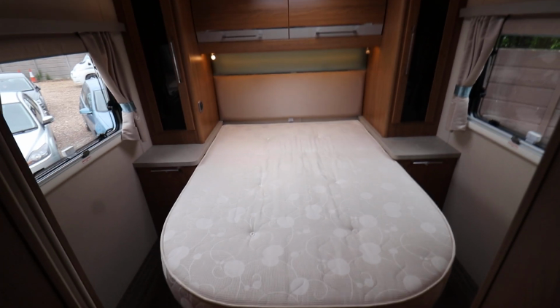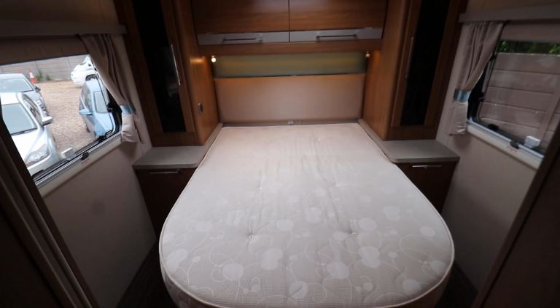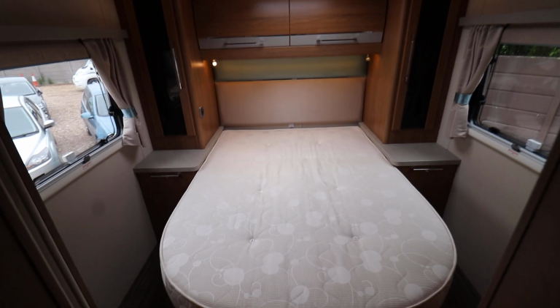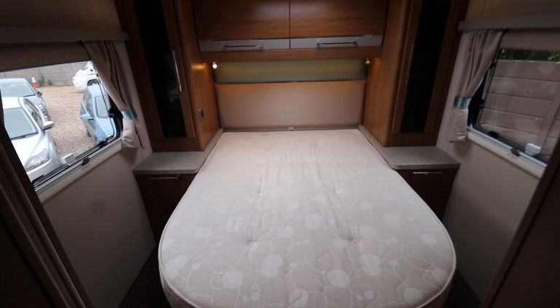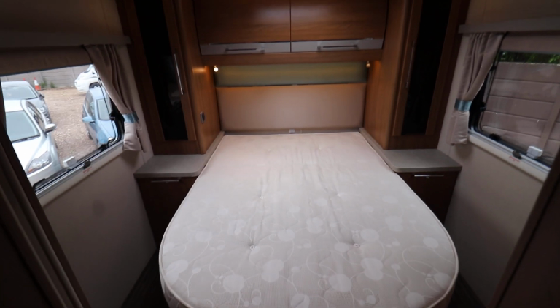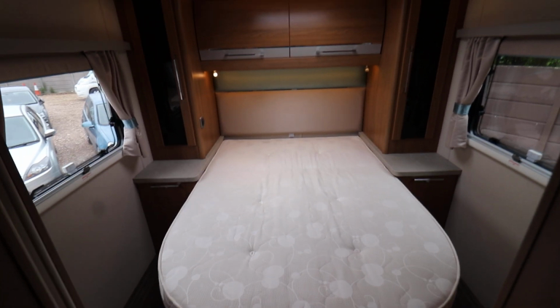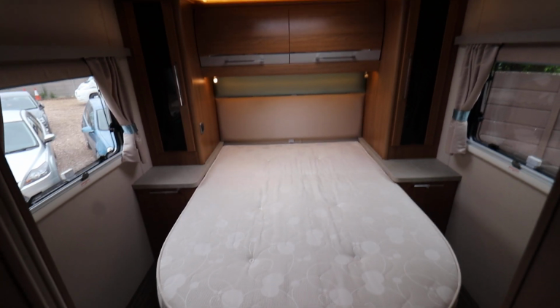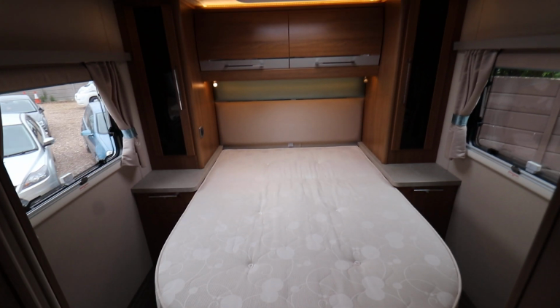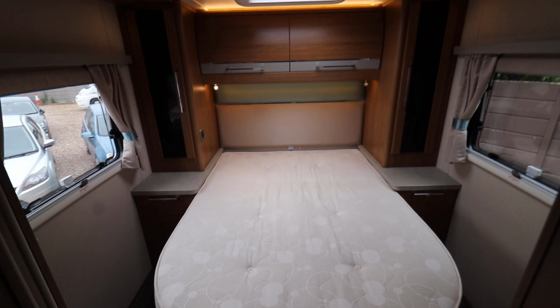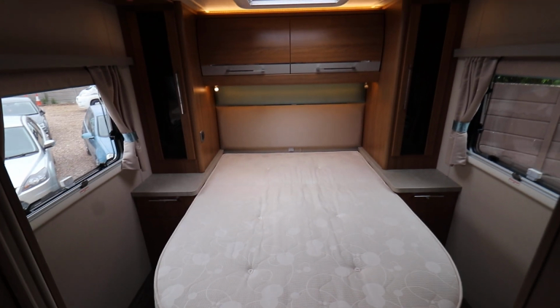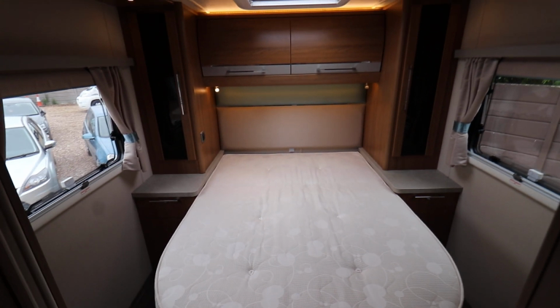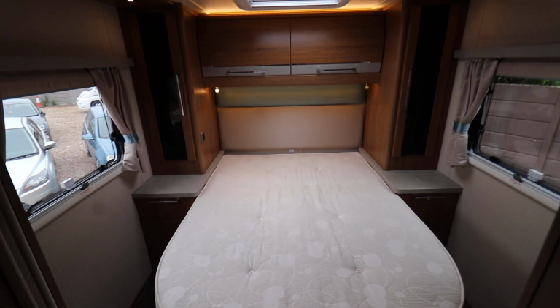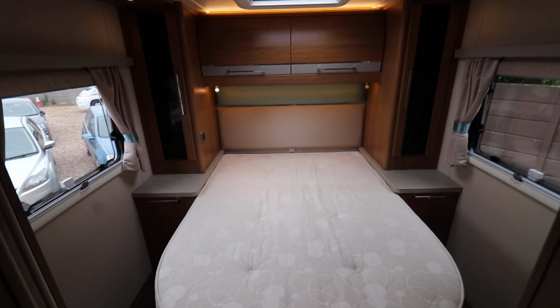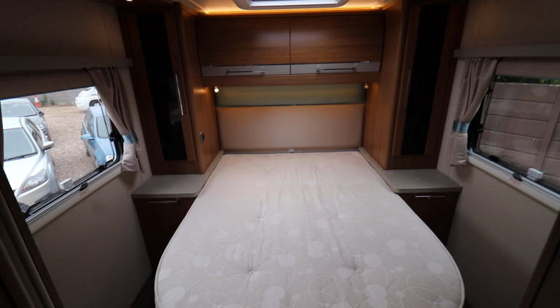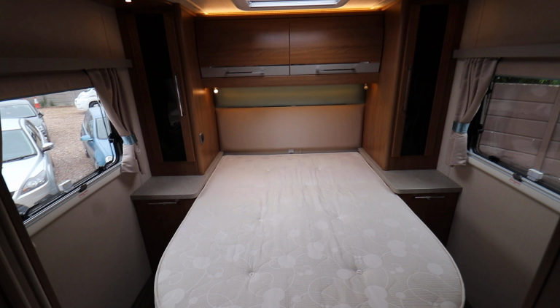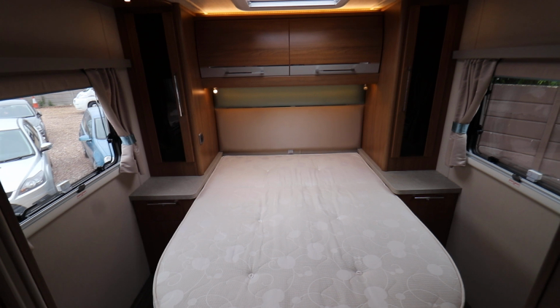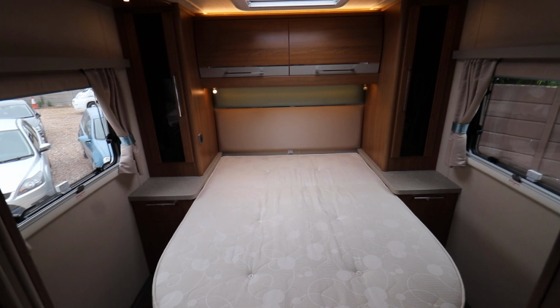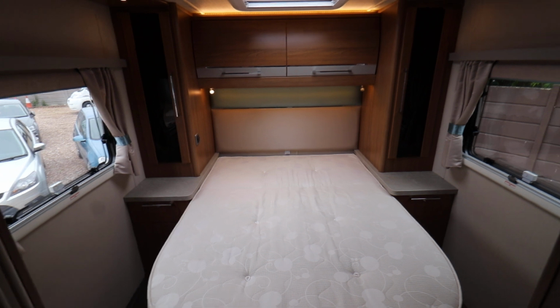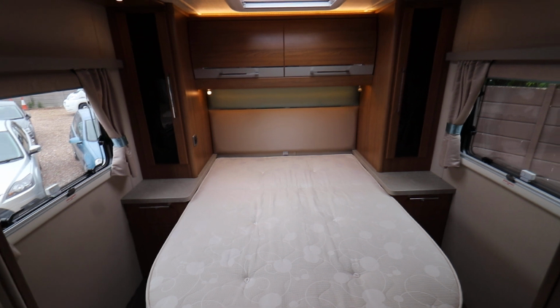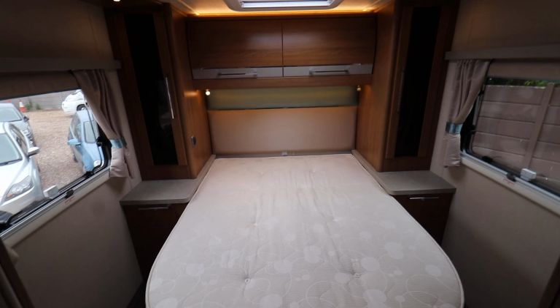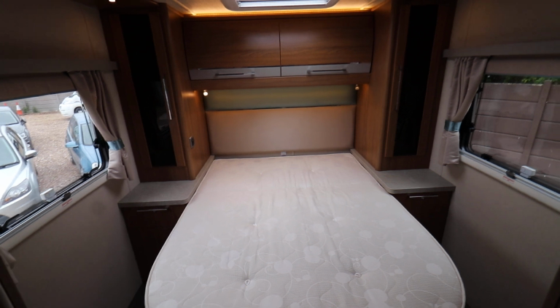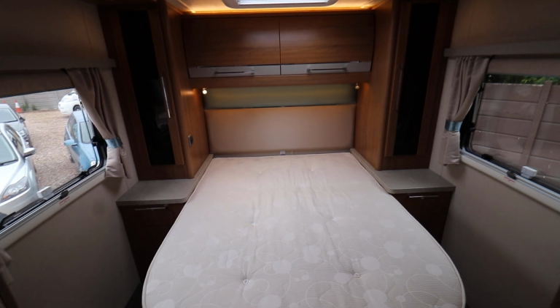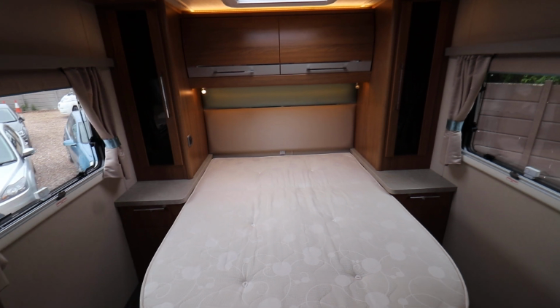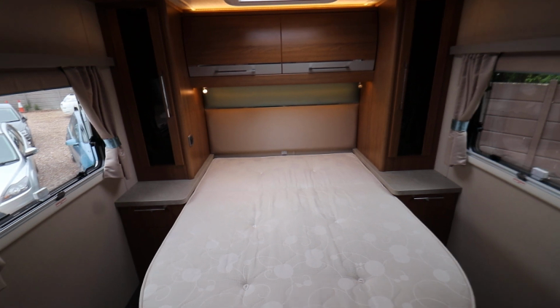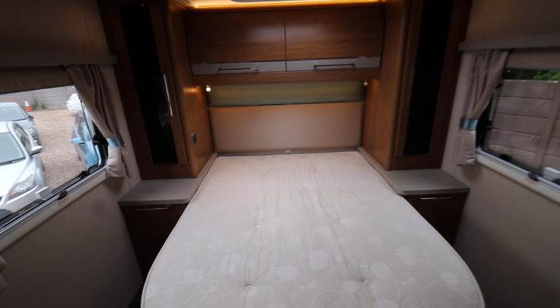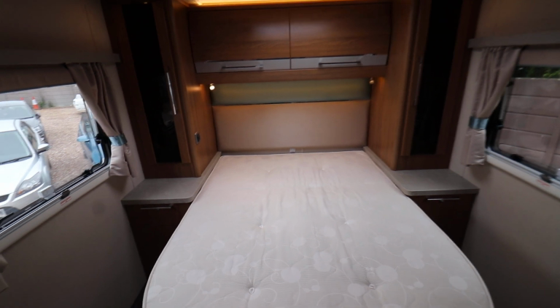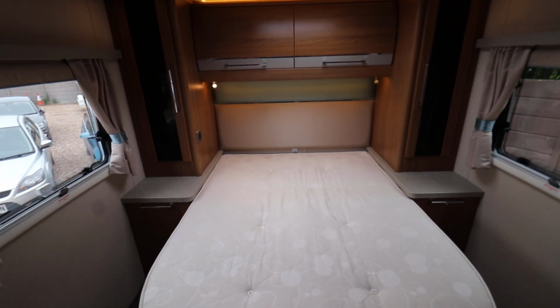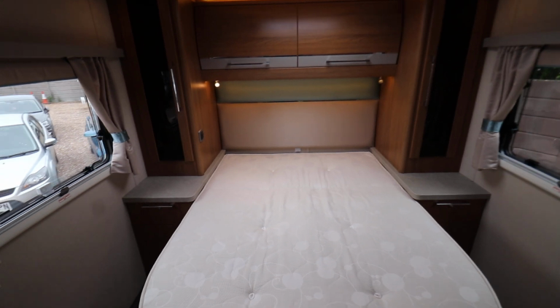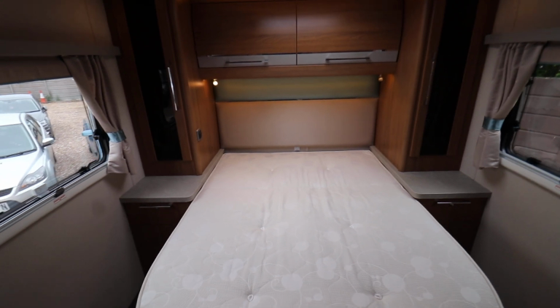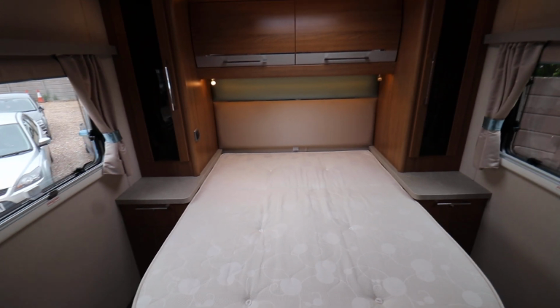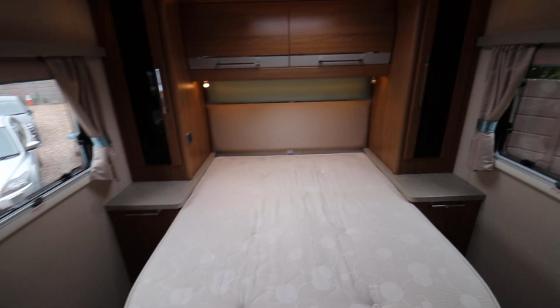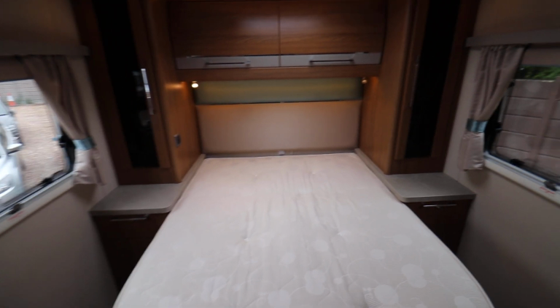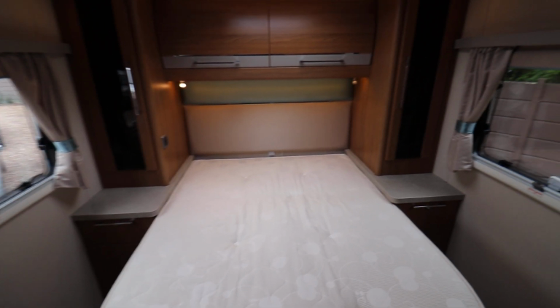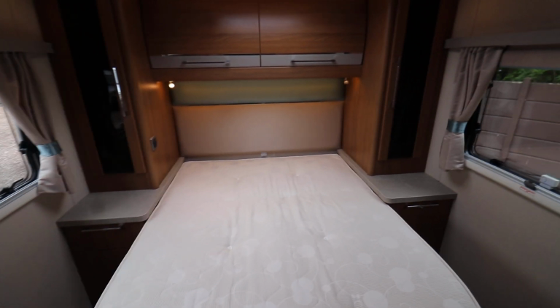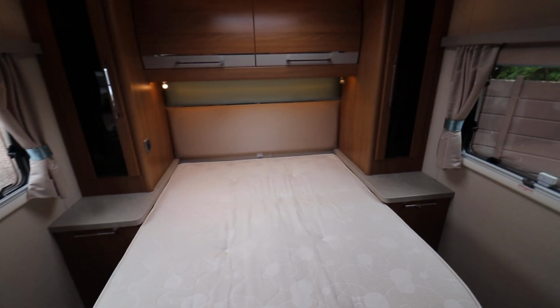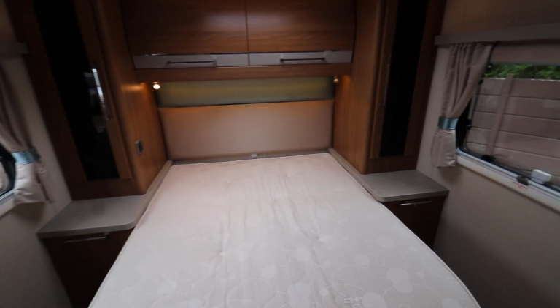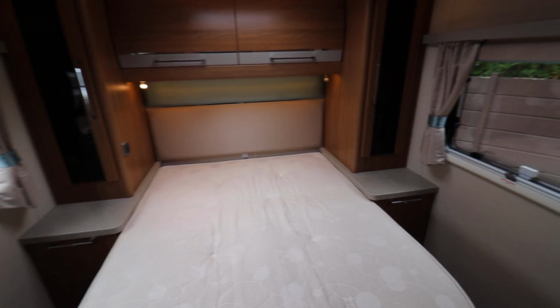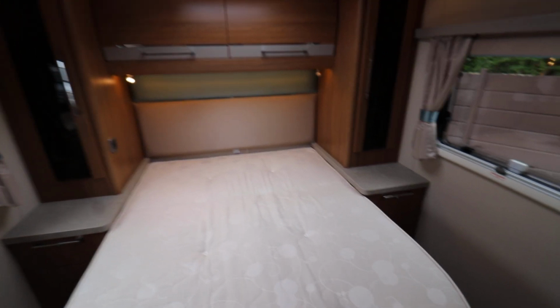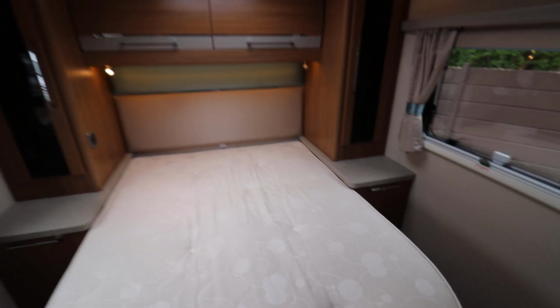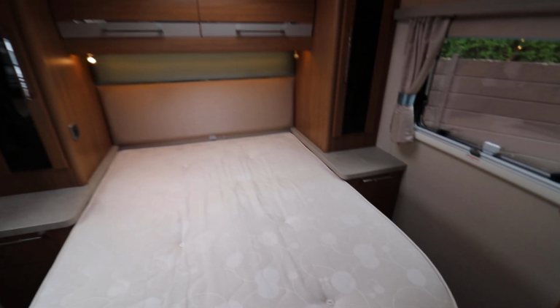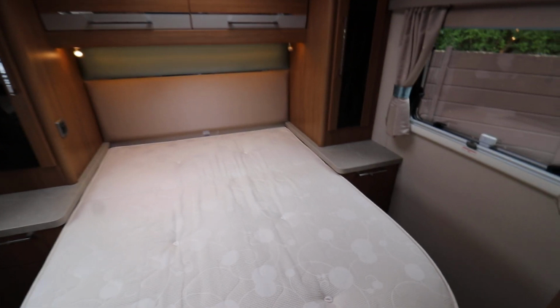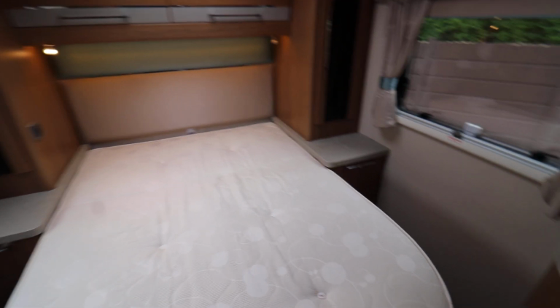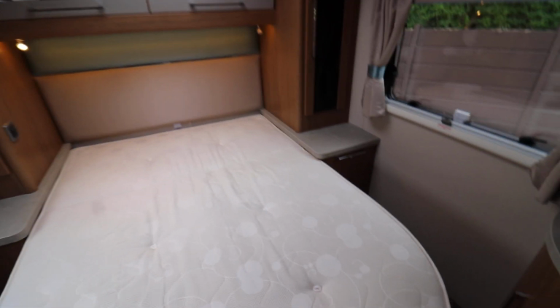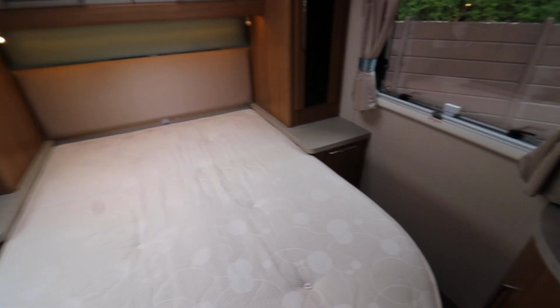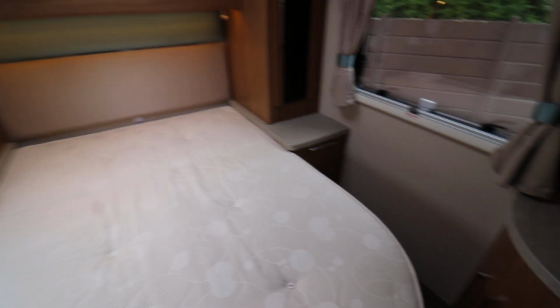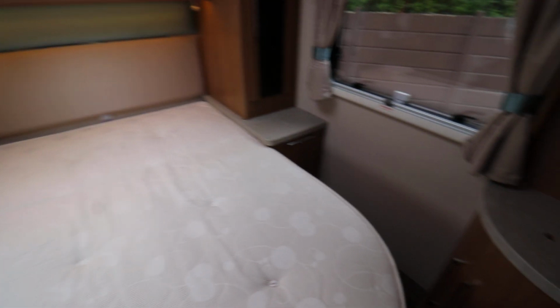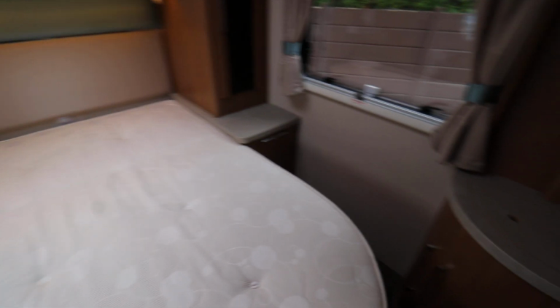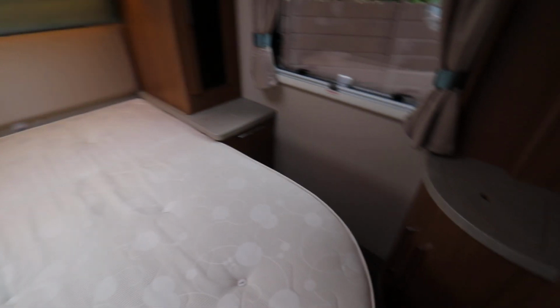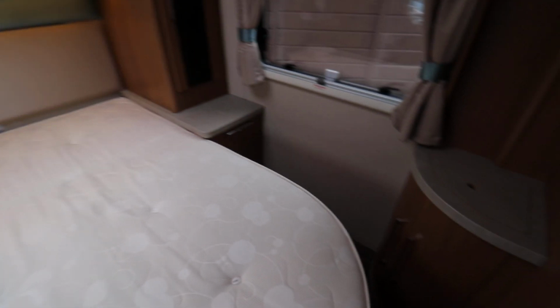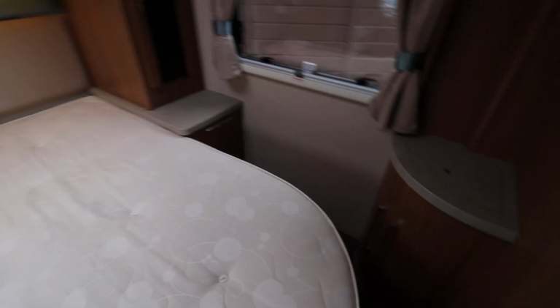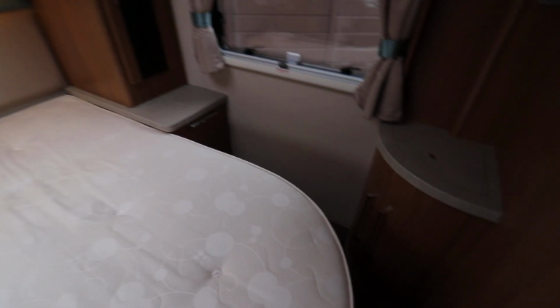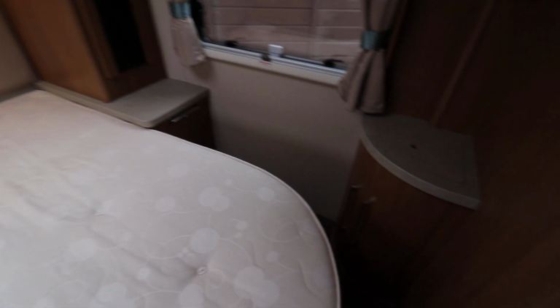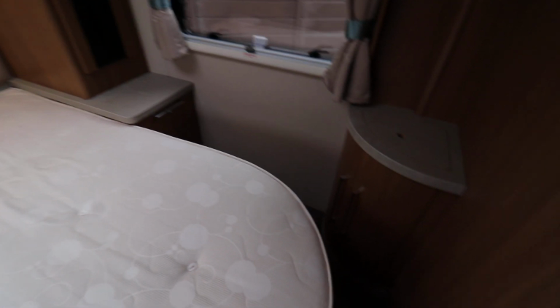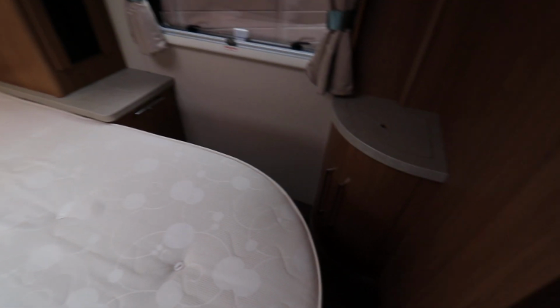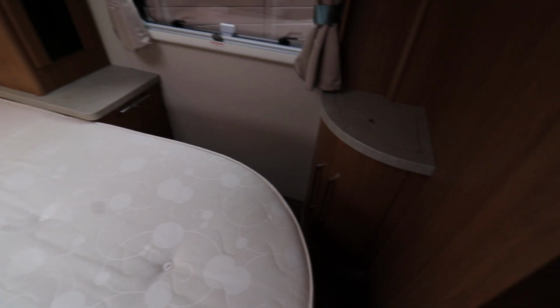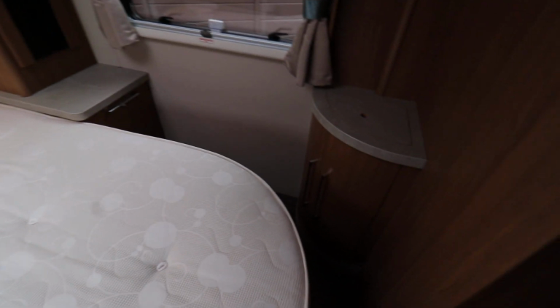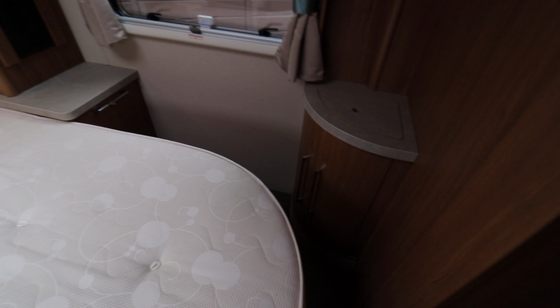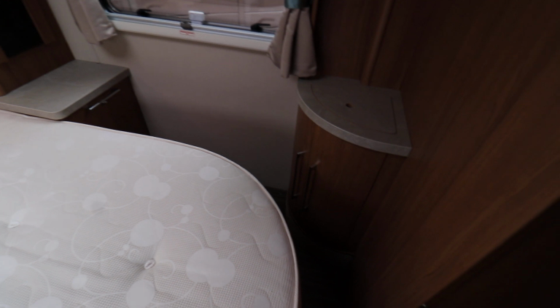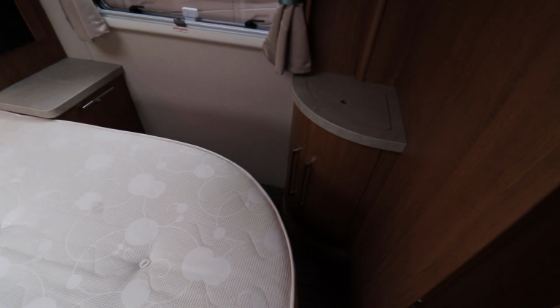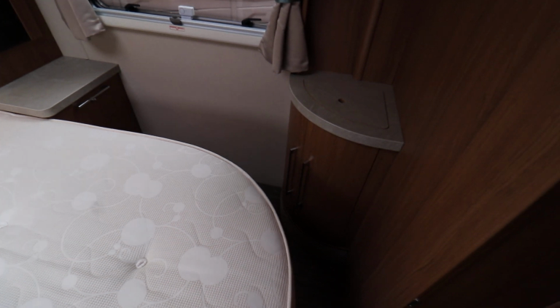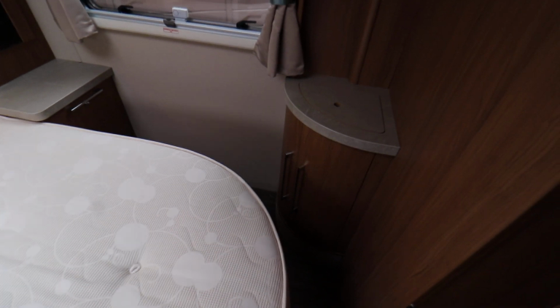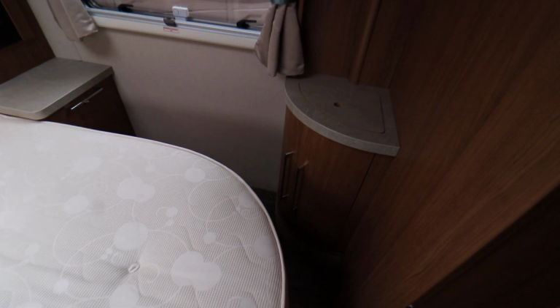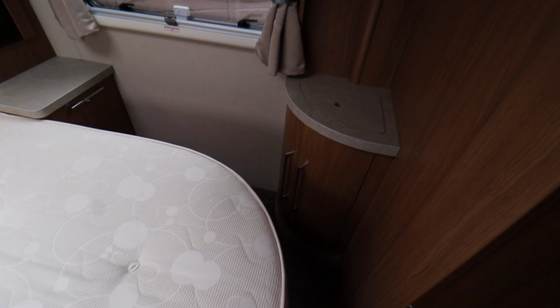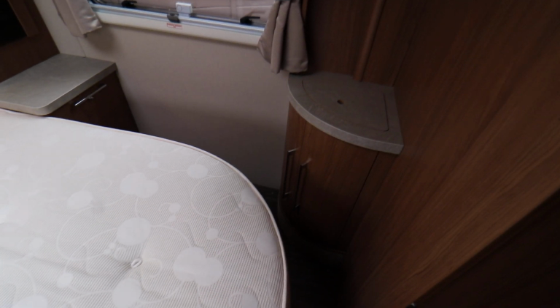Around the rear bed you have cabinets on both sides and an overhead cabinet, as well as cabinets on both sides at the bottom.